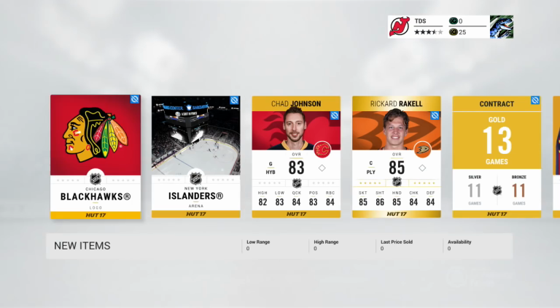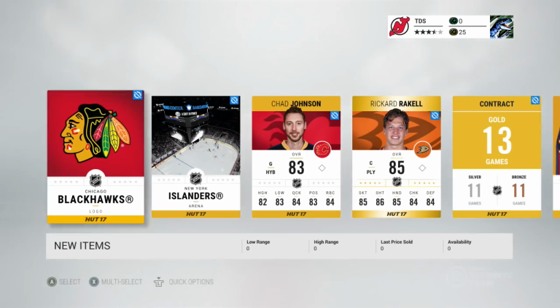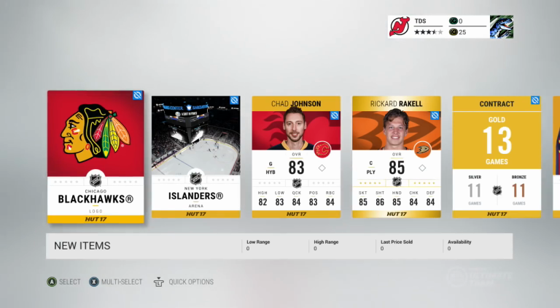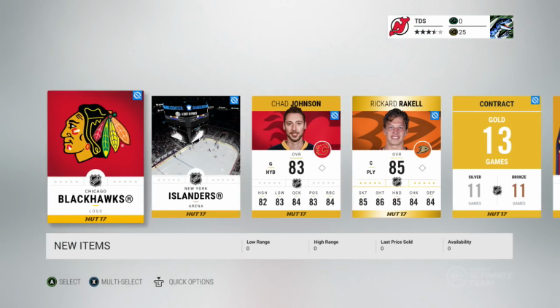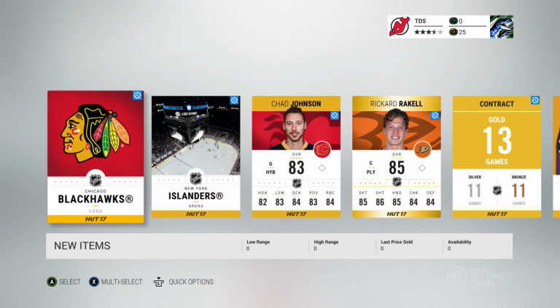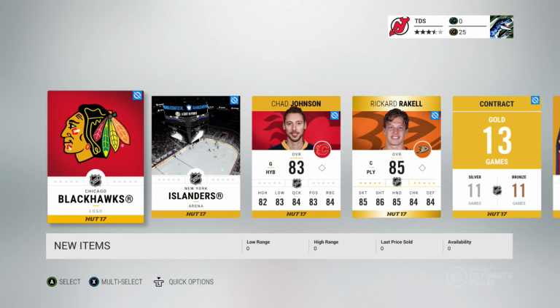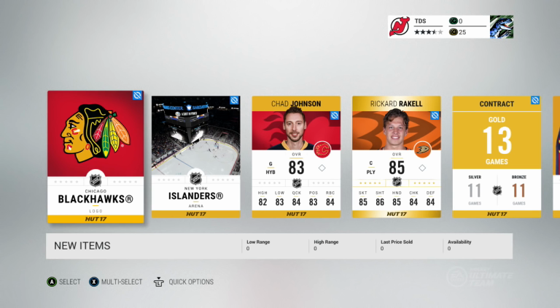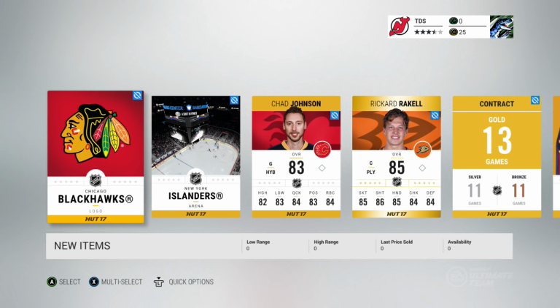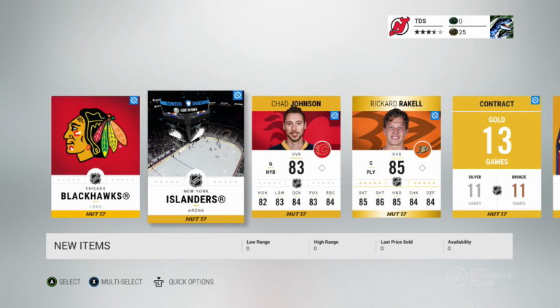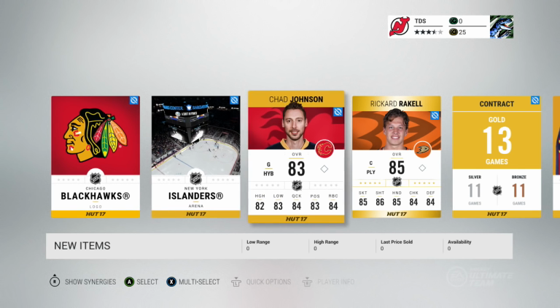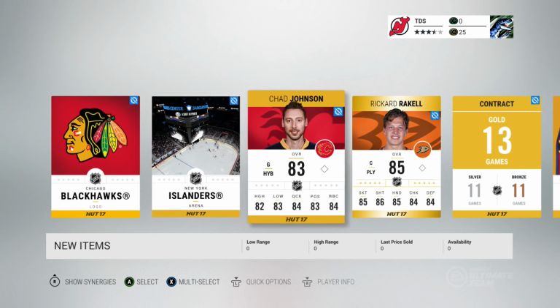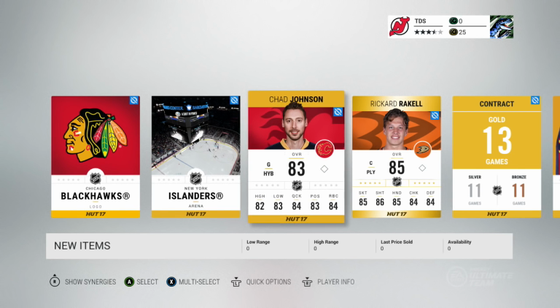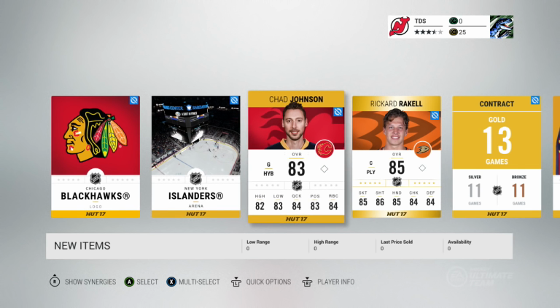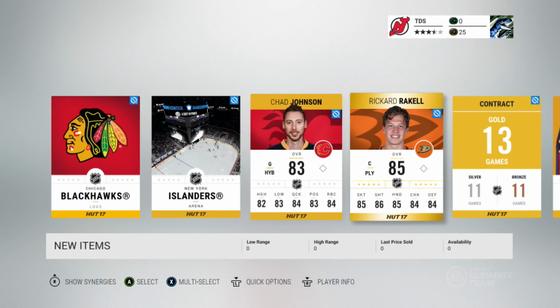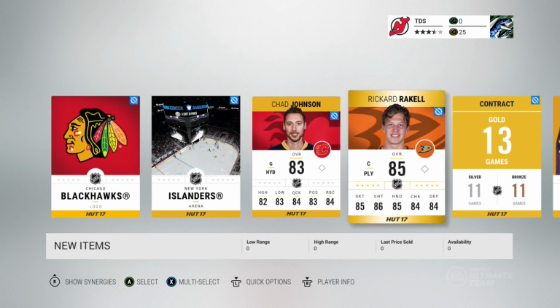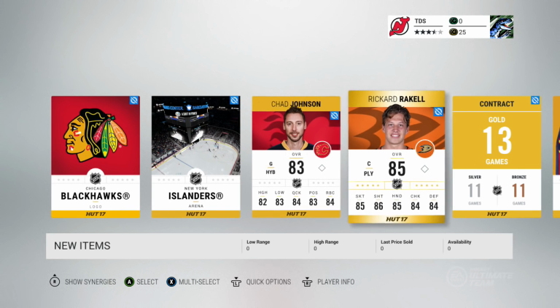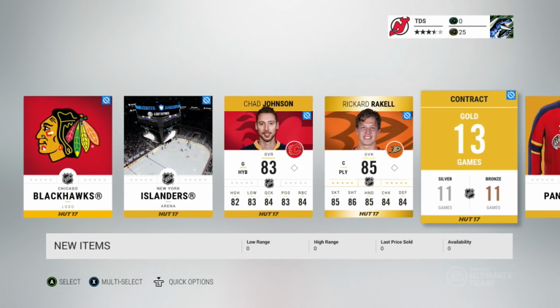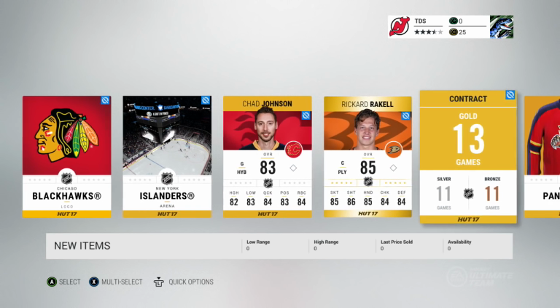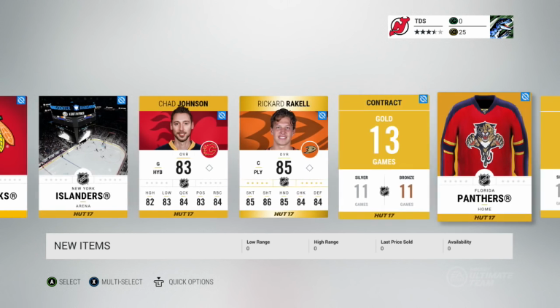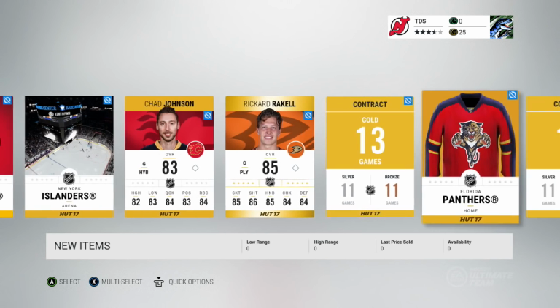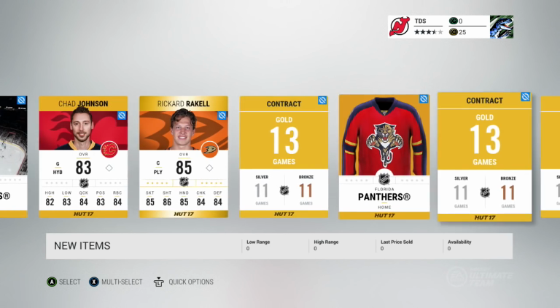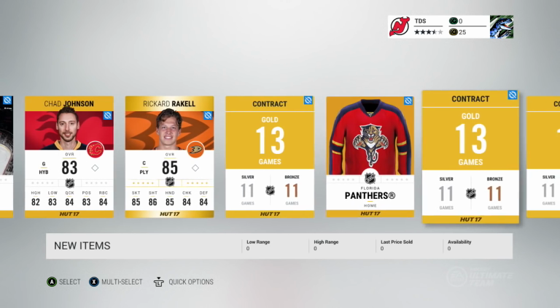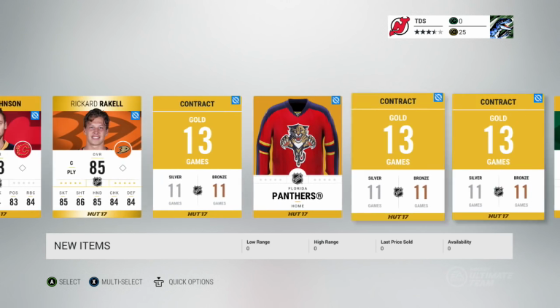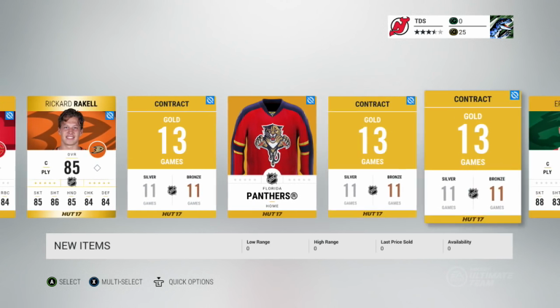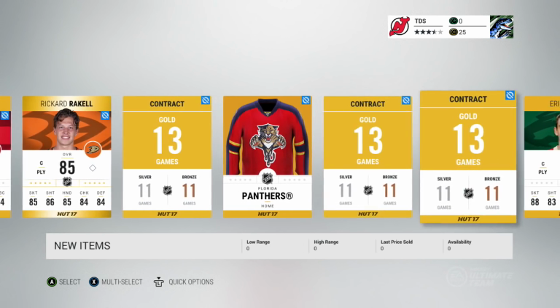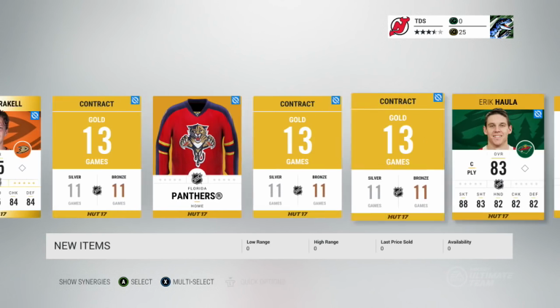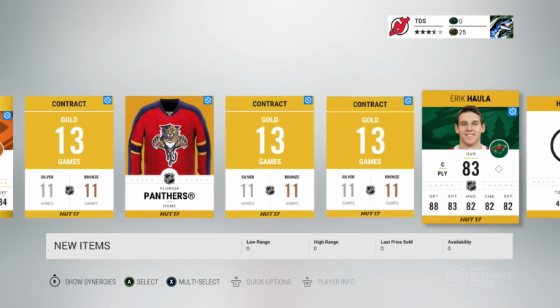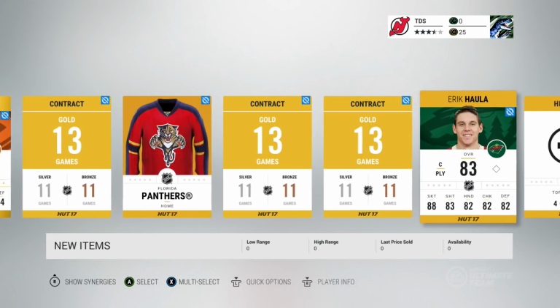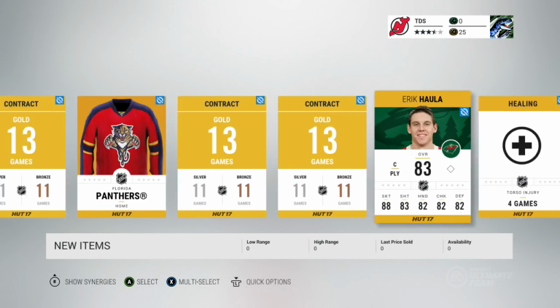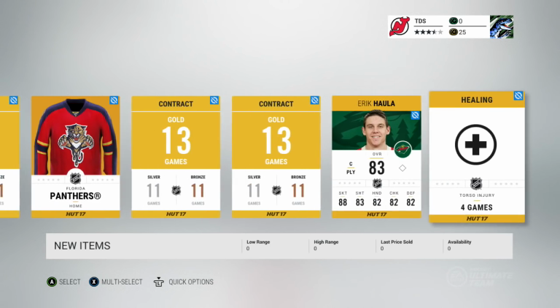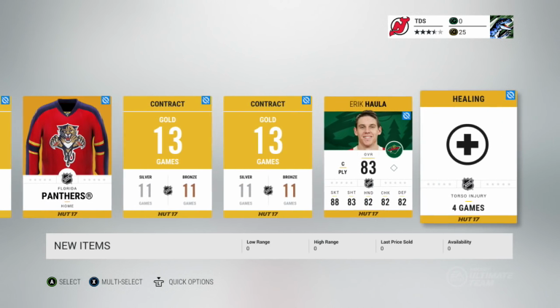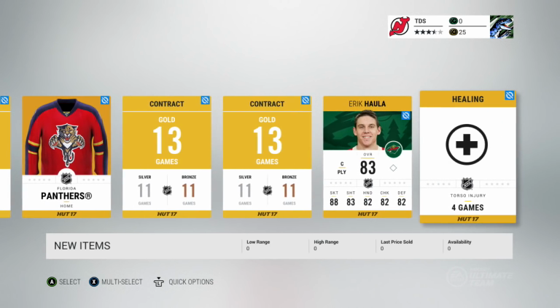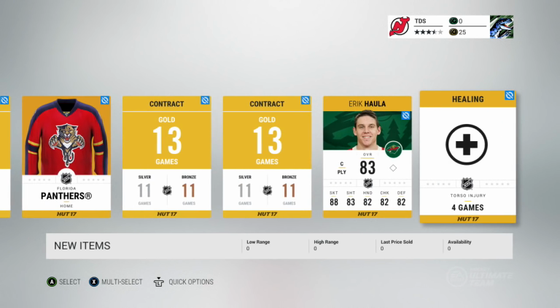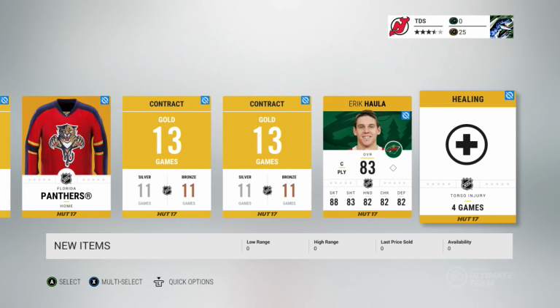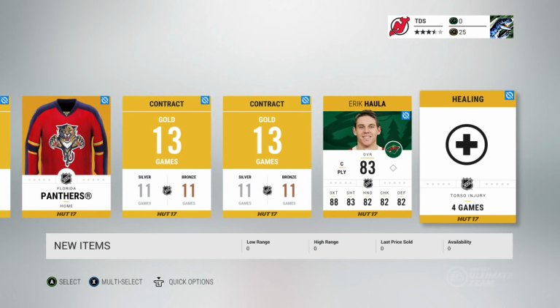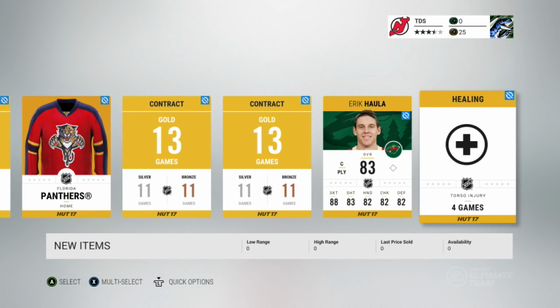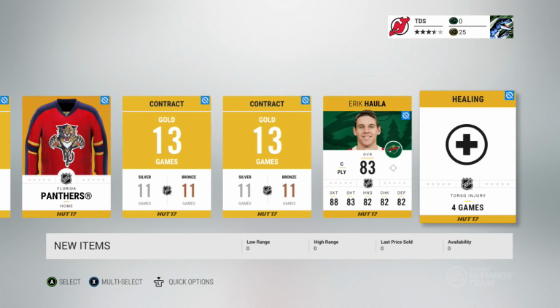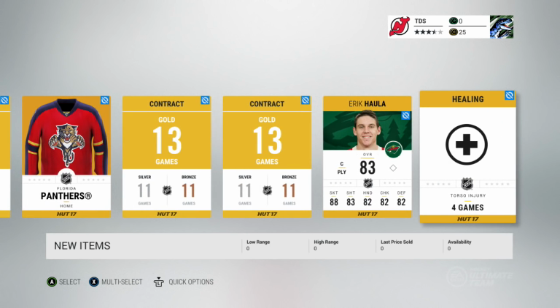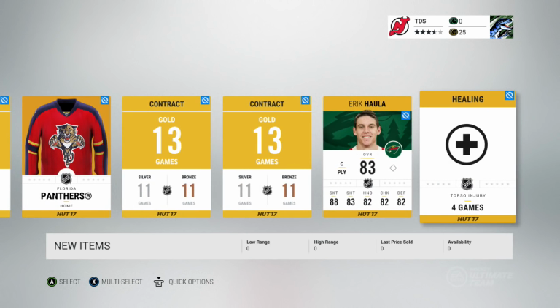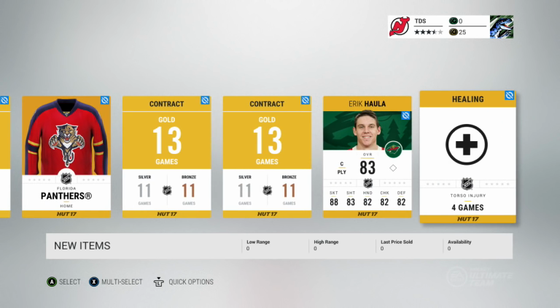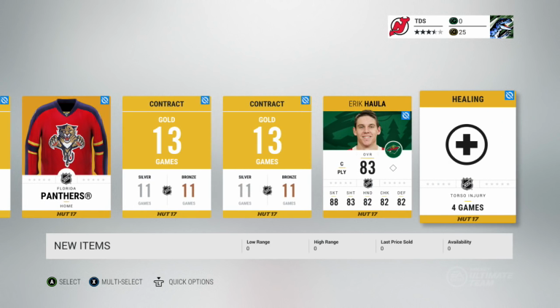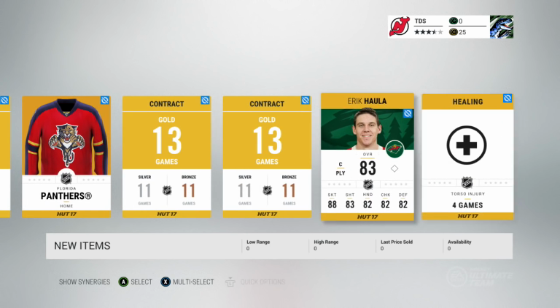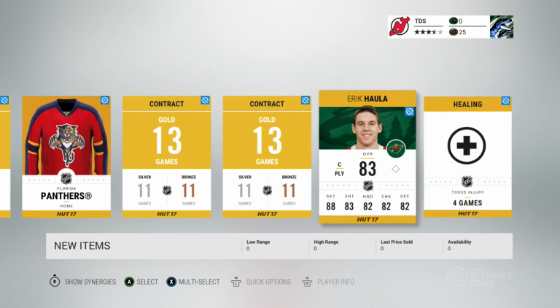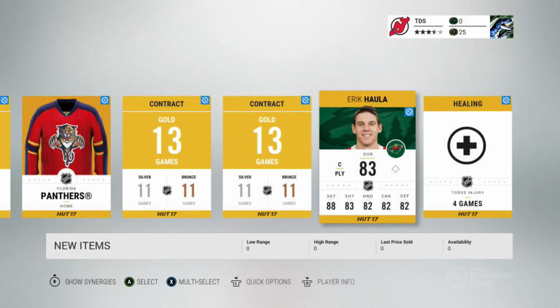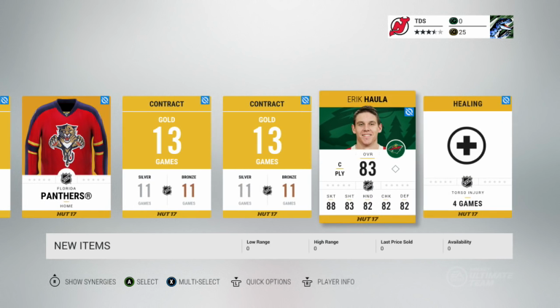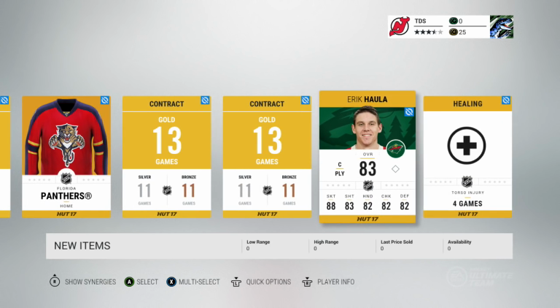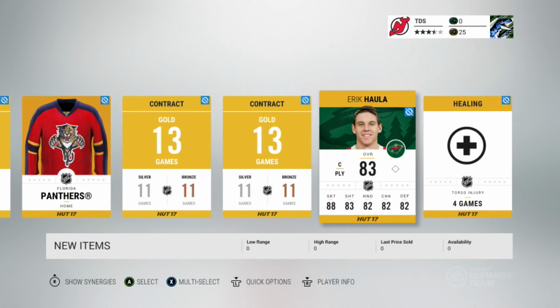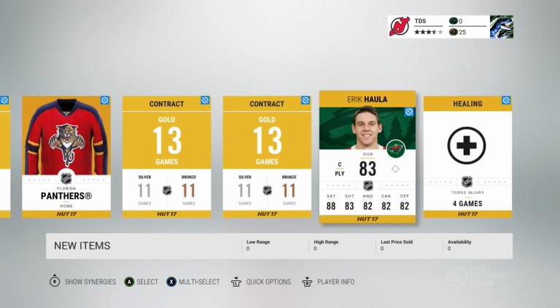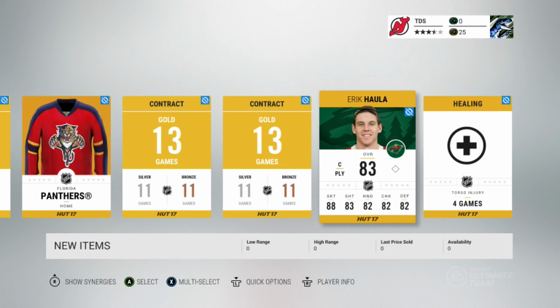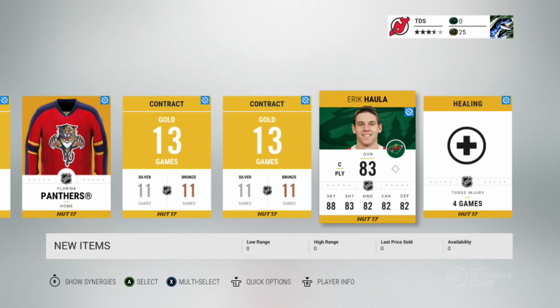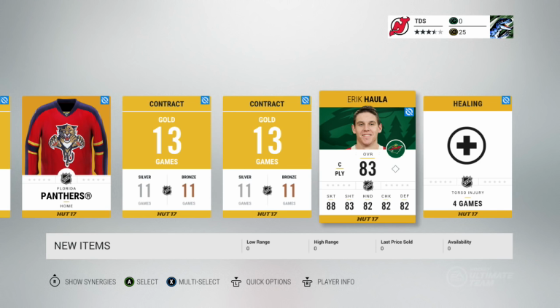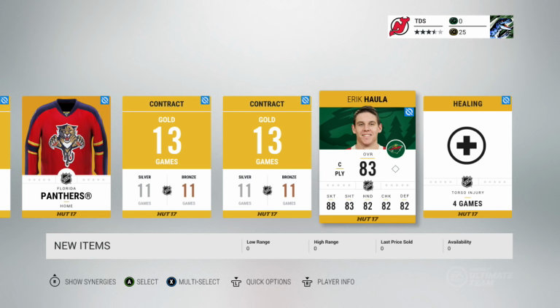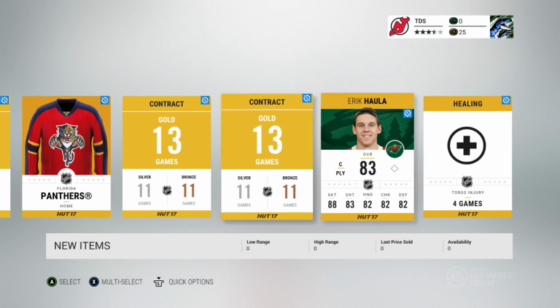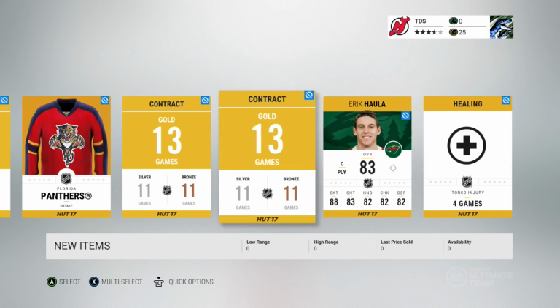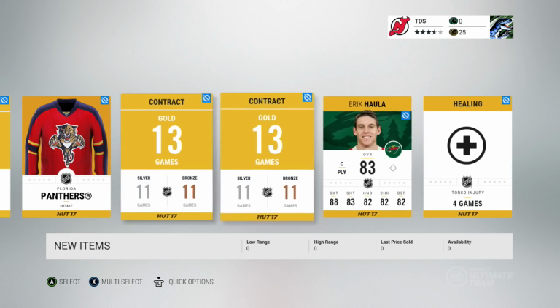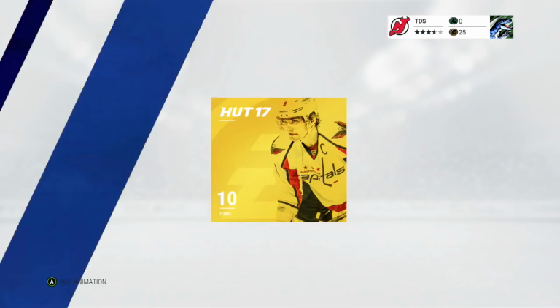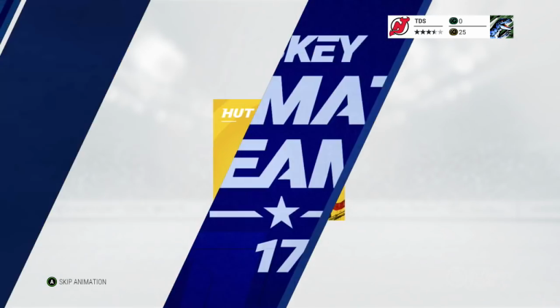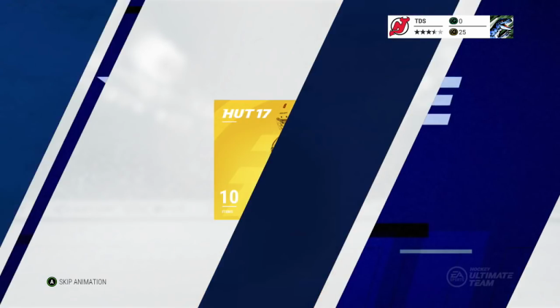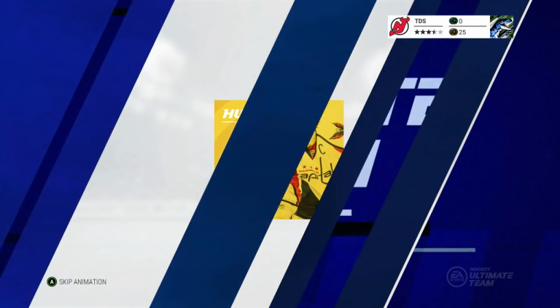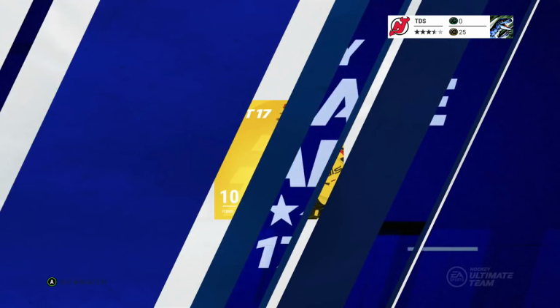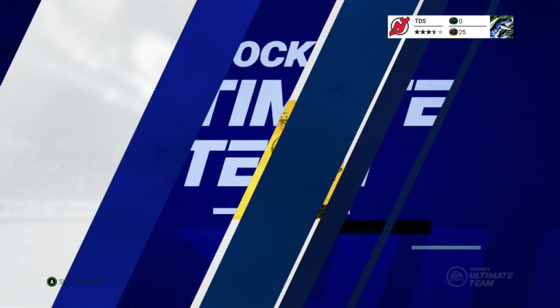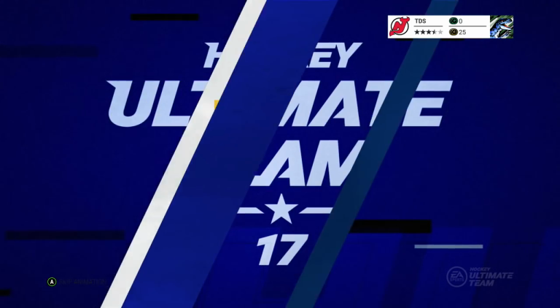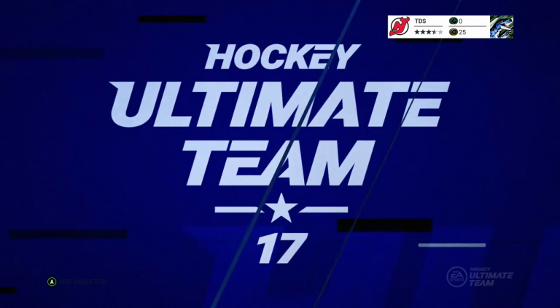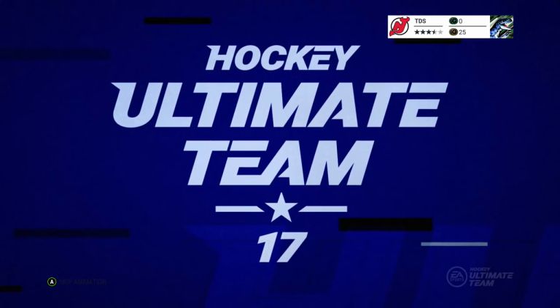No animation. Chad Johnson, Reckle, Holla. I mean, 88 skating - that's pretty good. Next pack here.